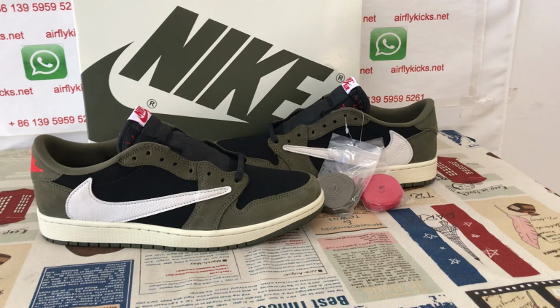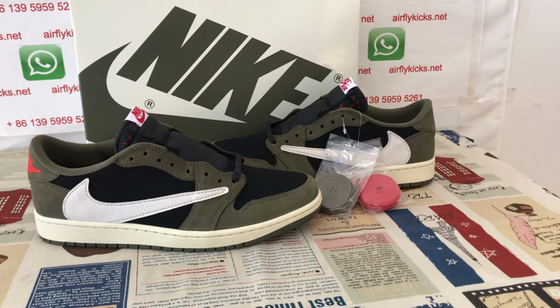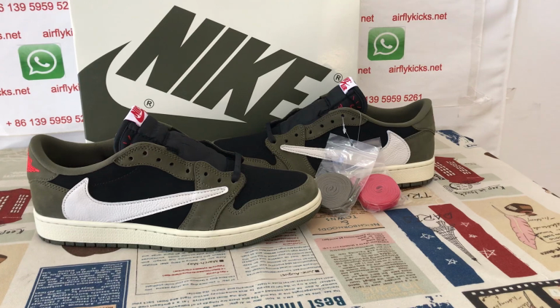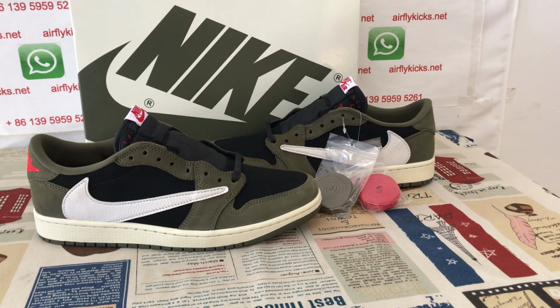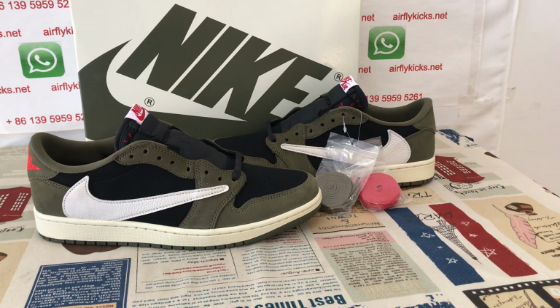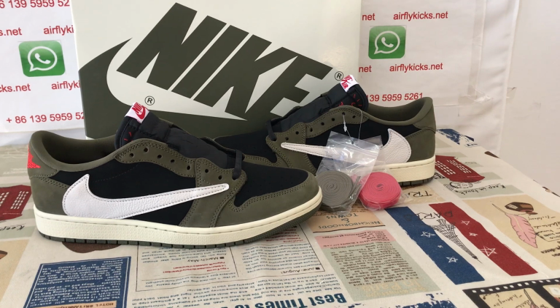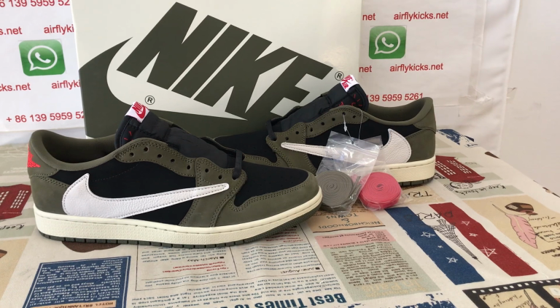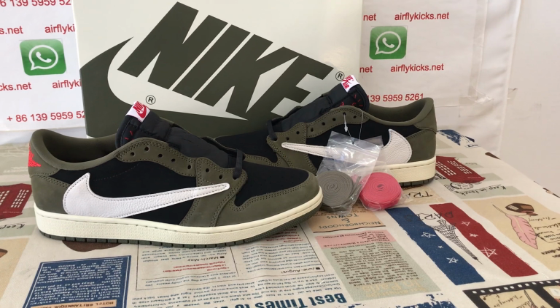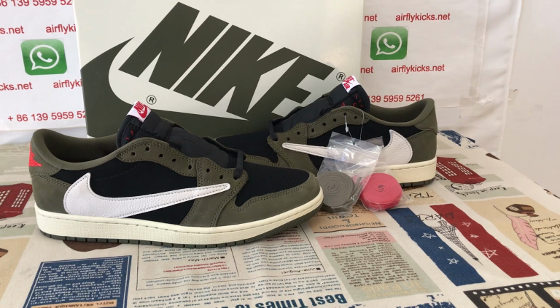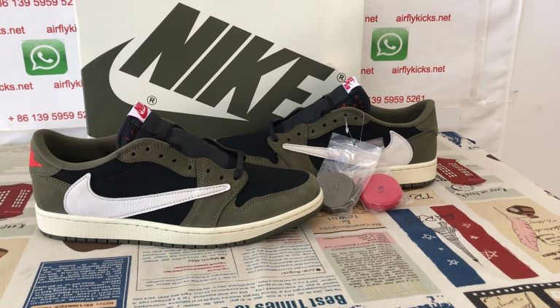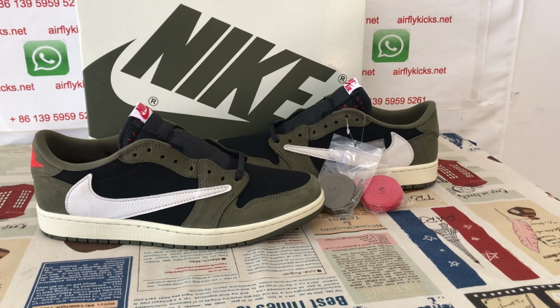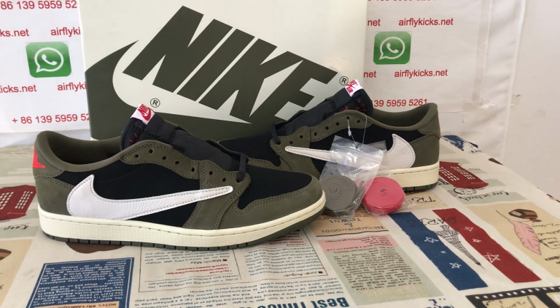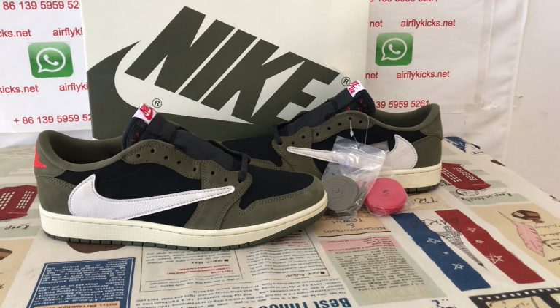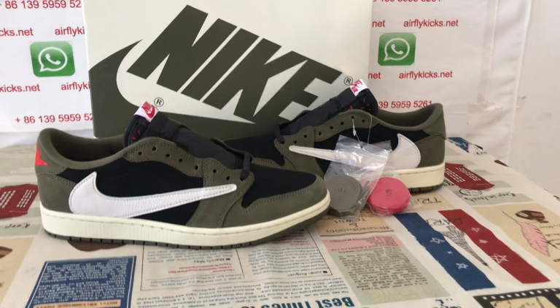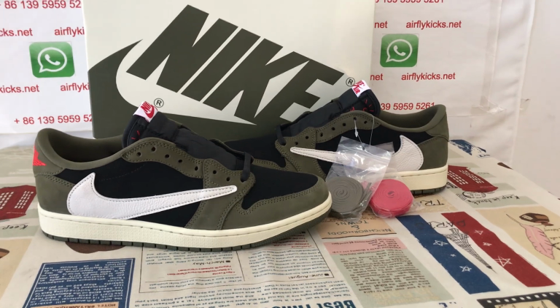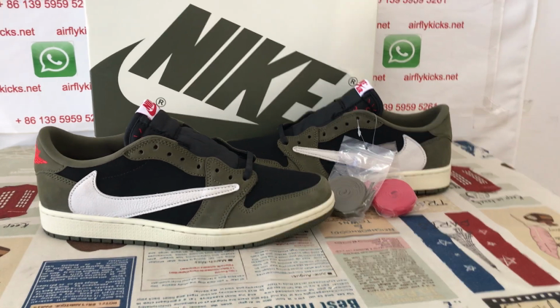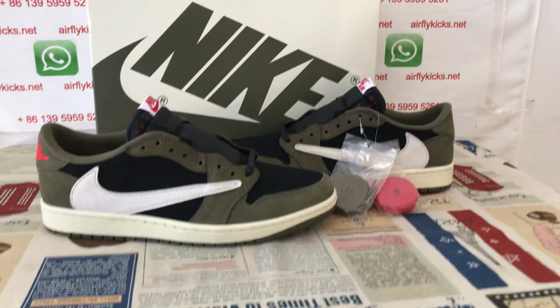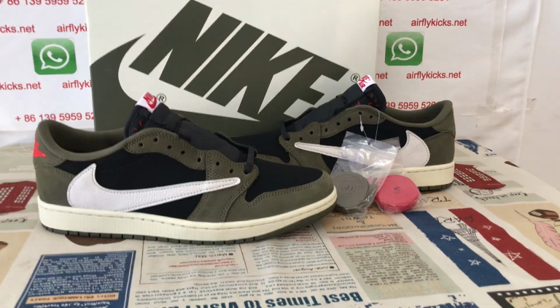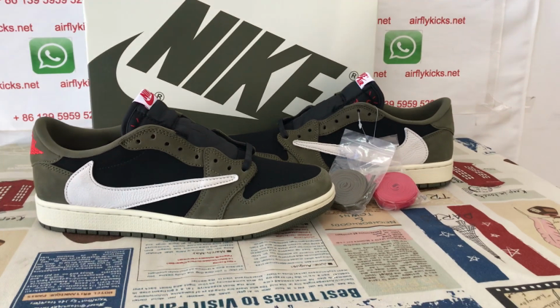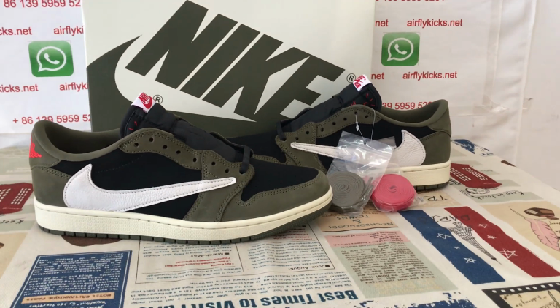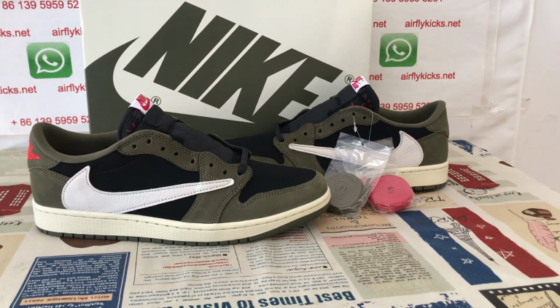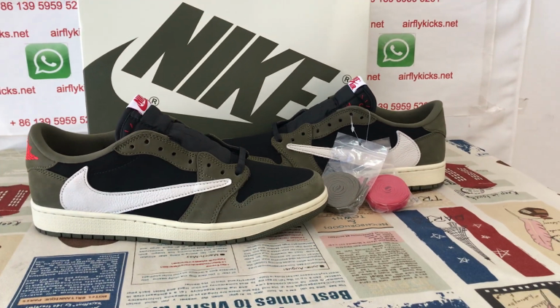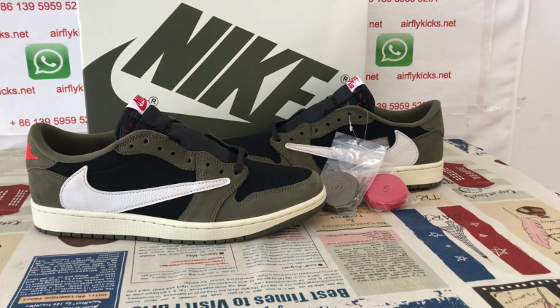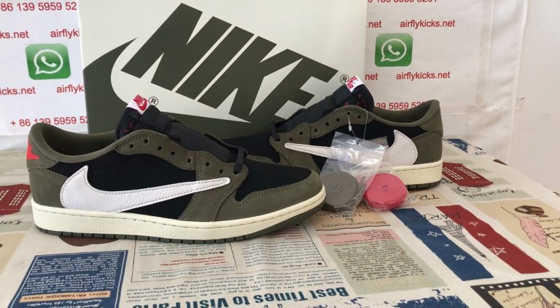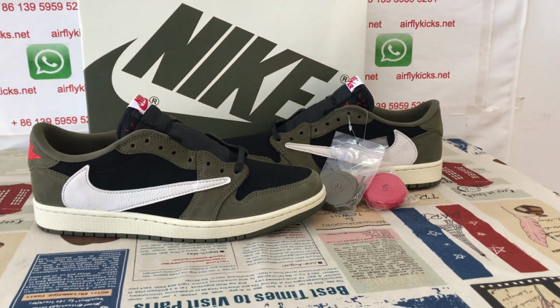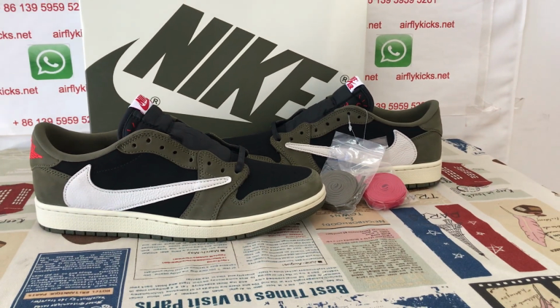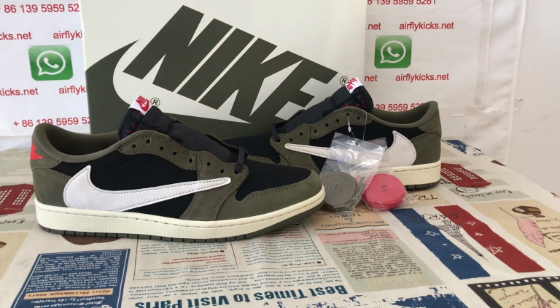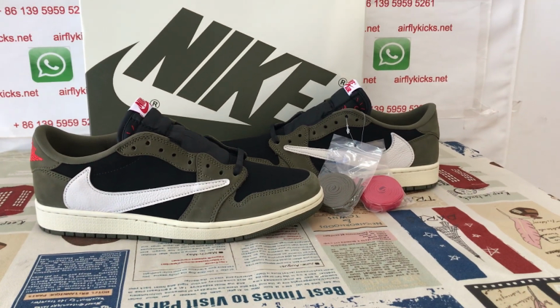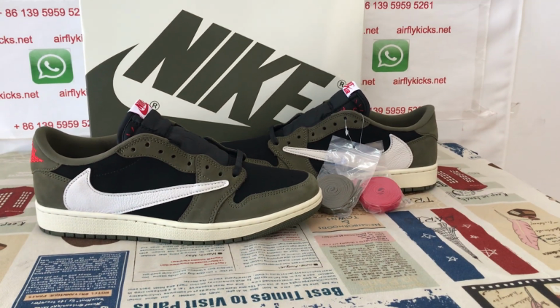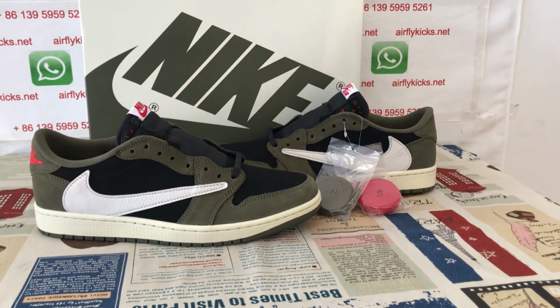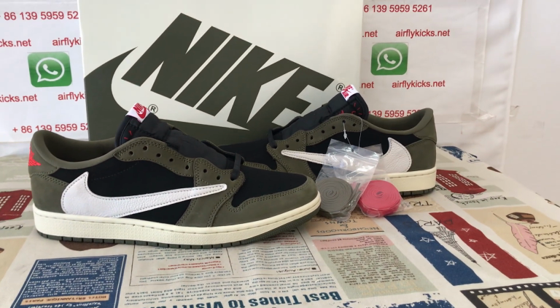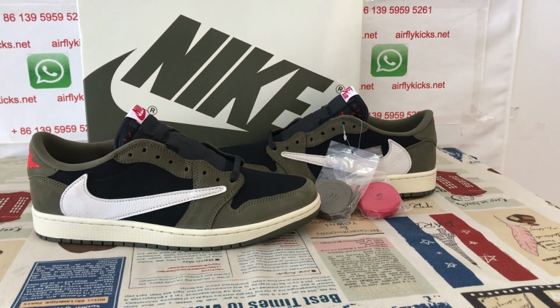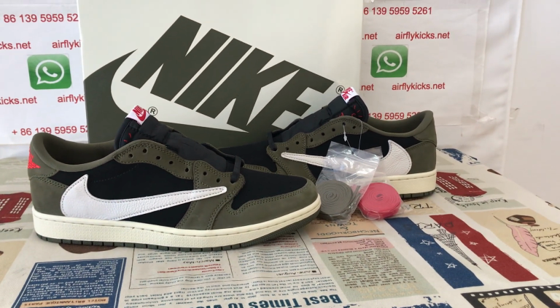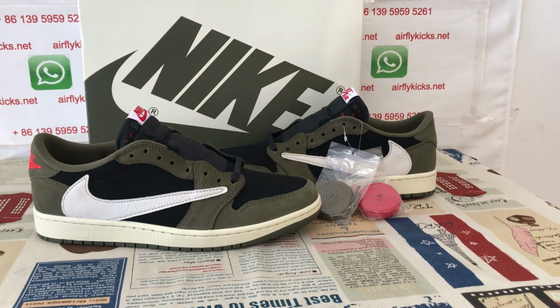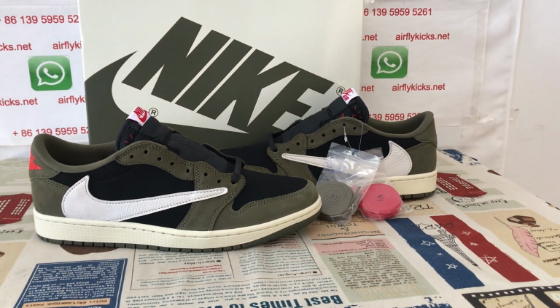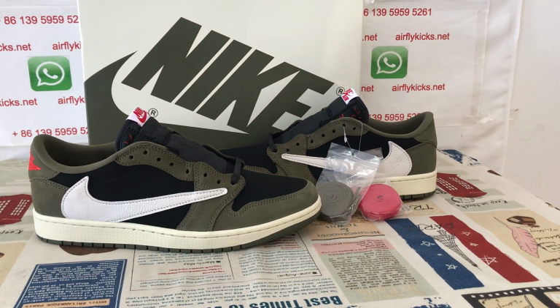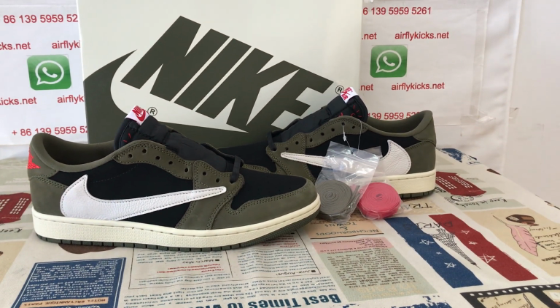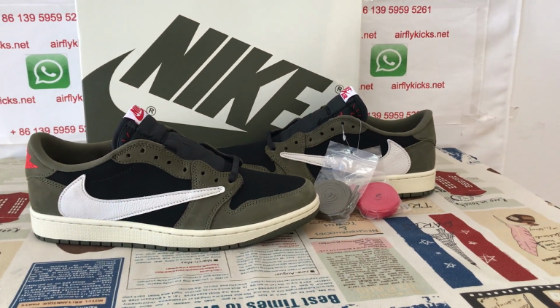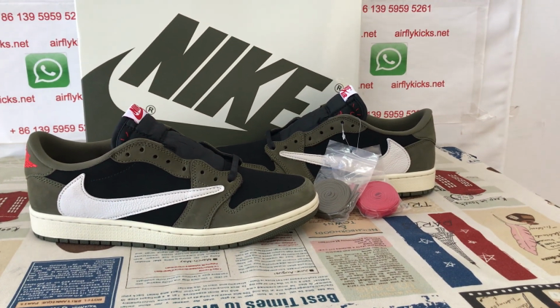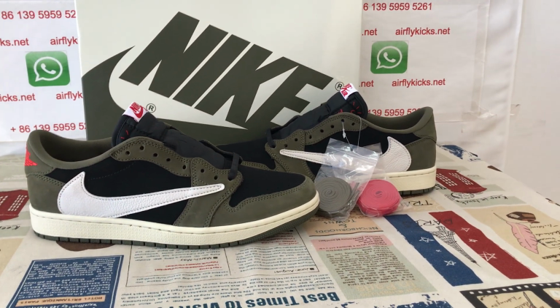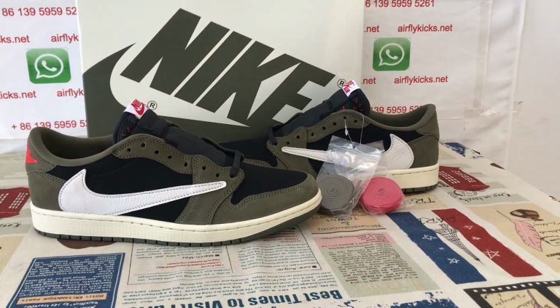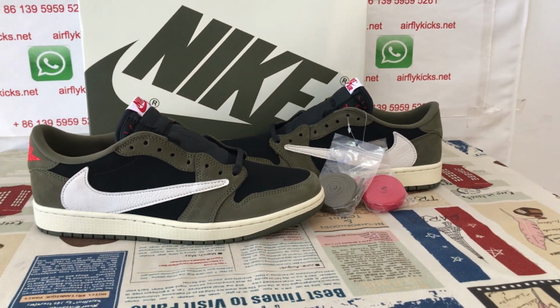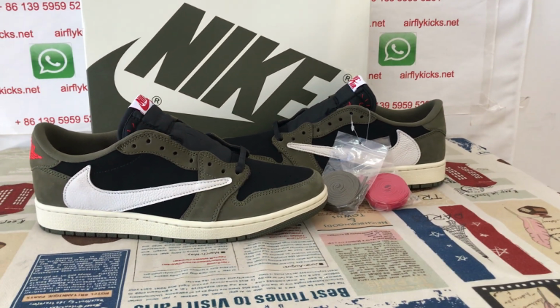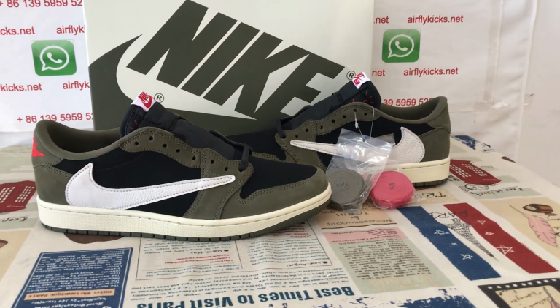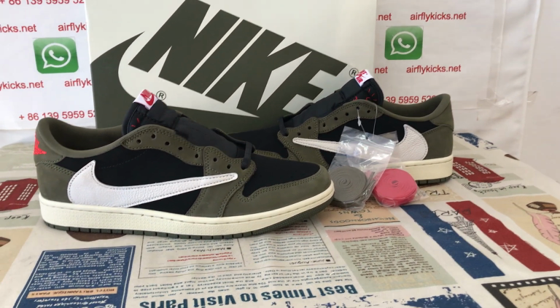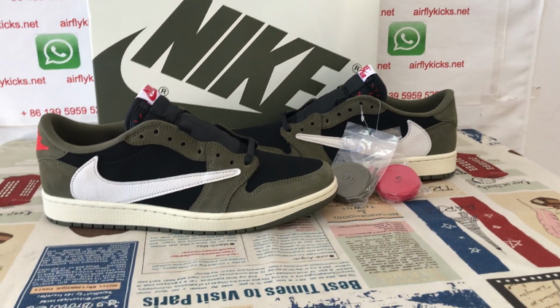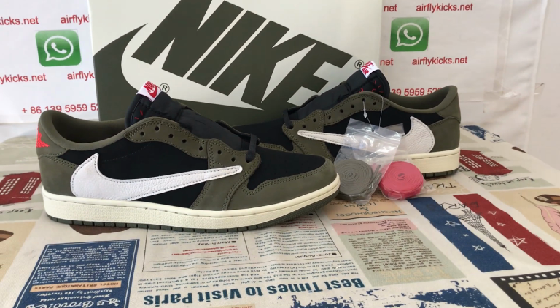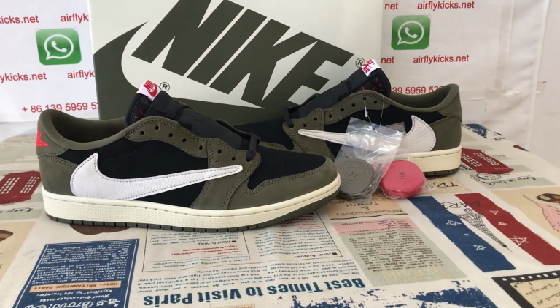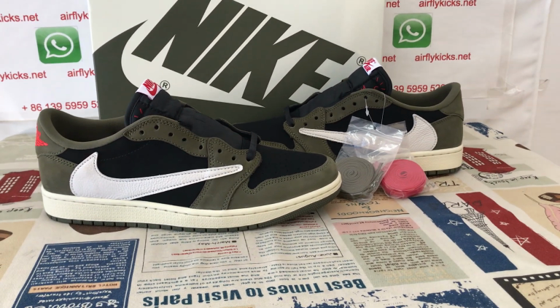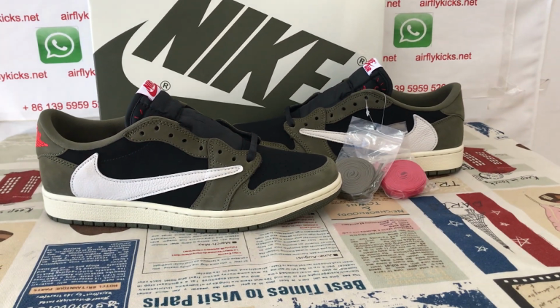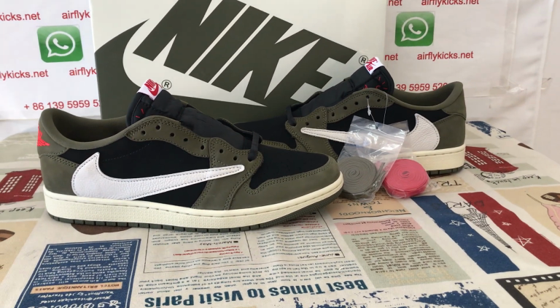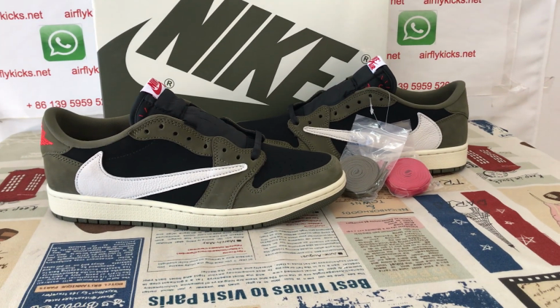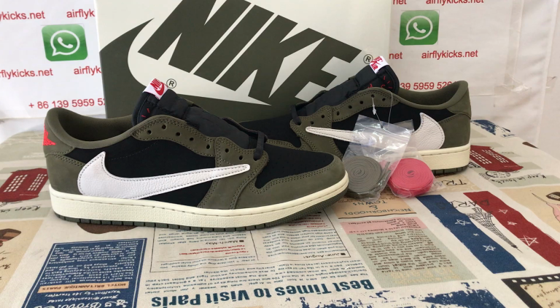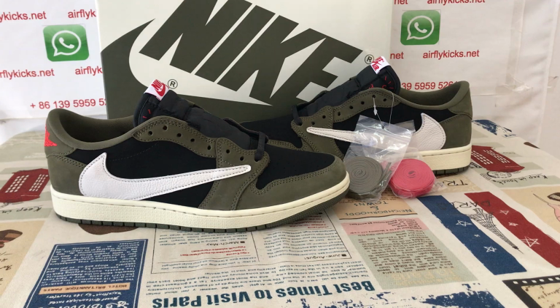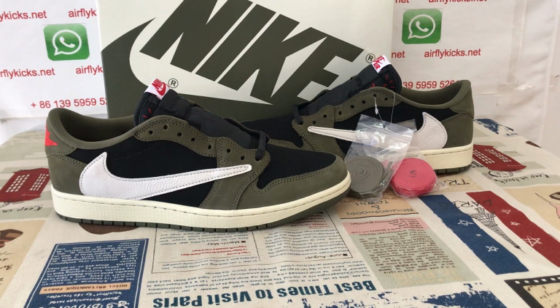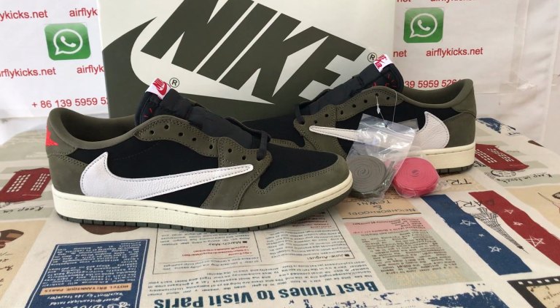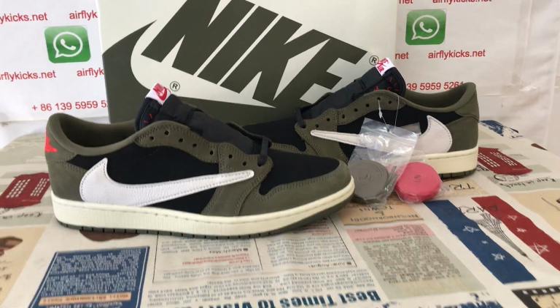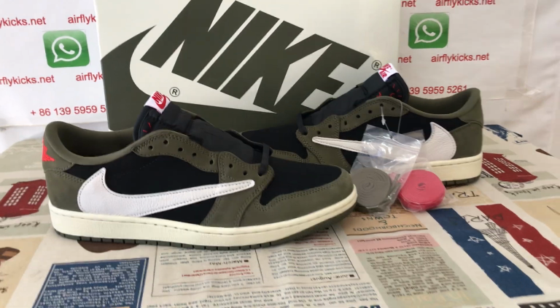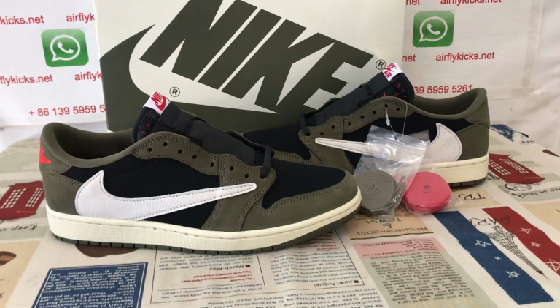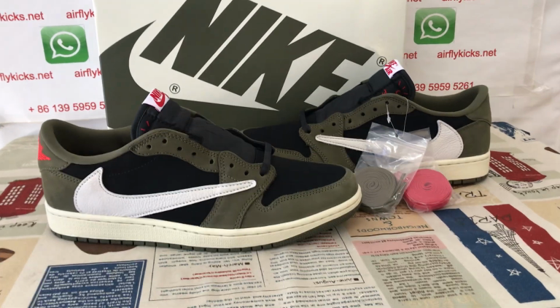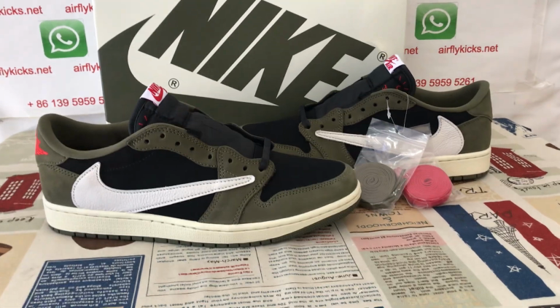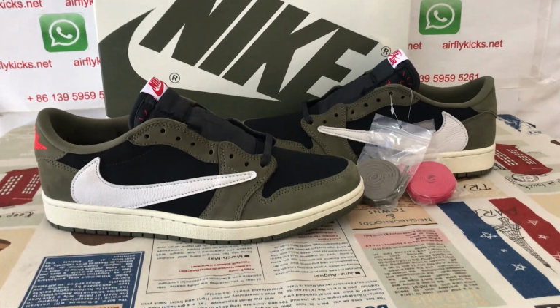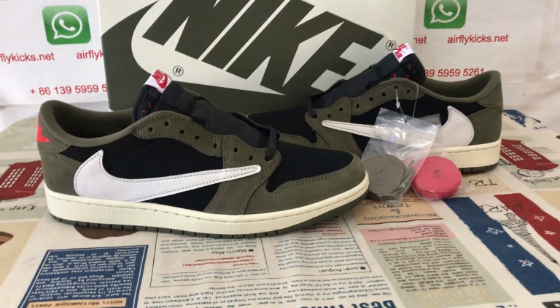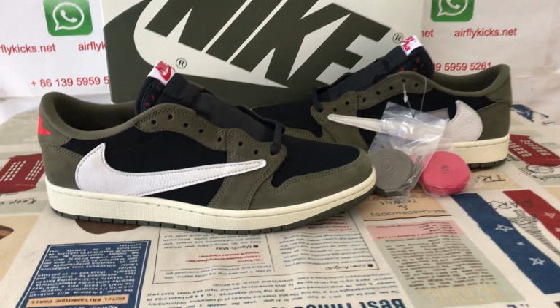Hello friends, today let me show you a new shoes. Travis Scott AJ1 OG black olive color.